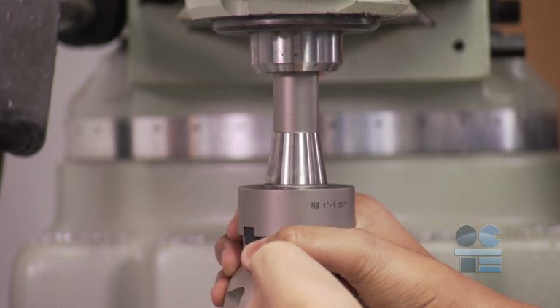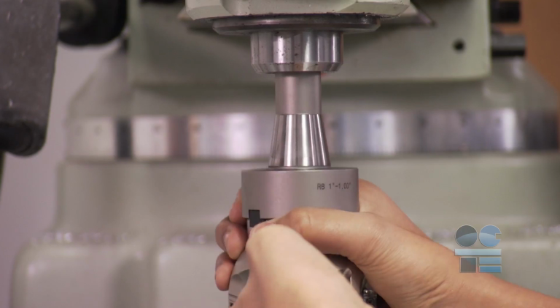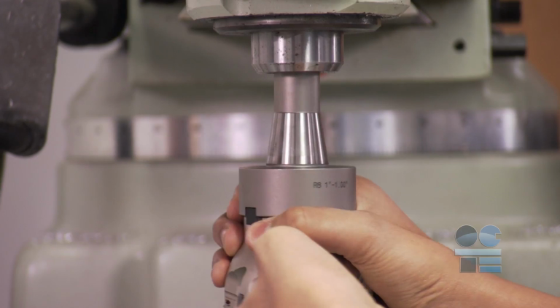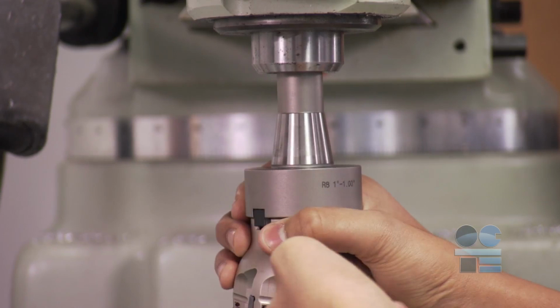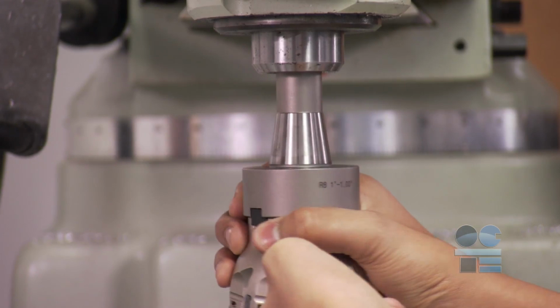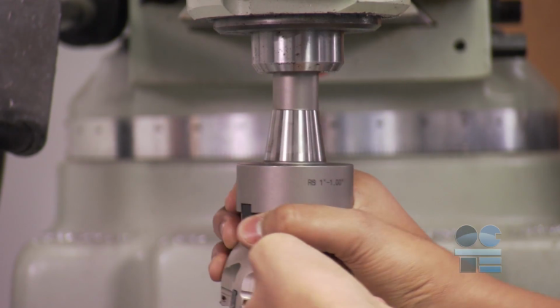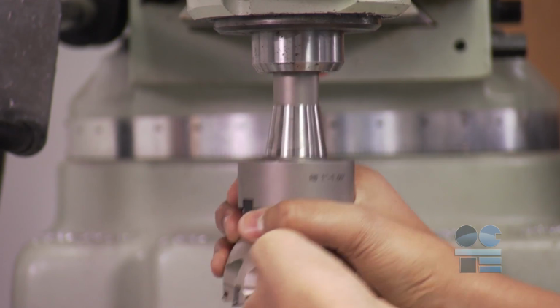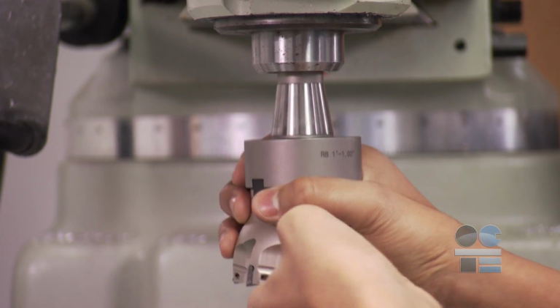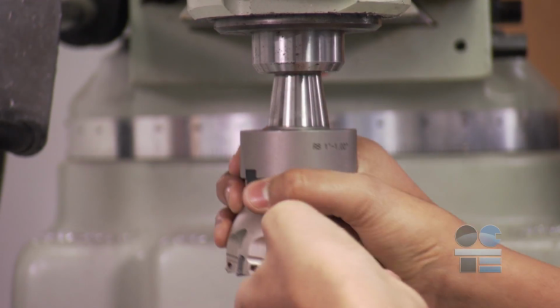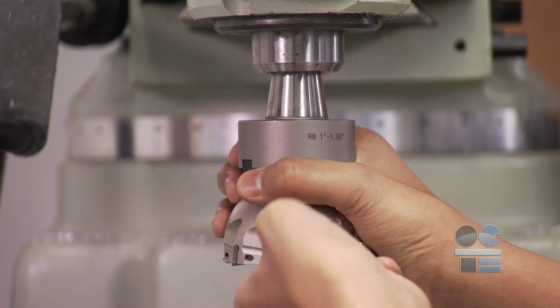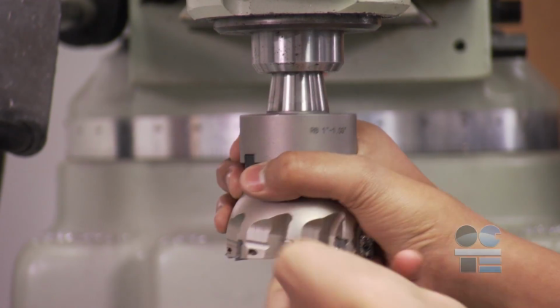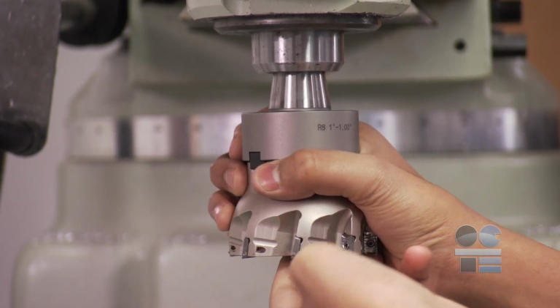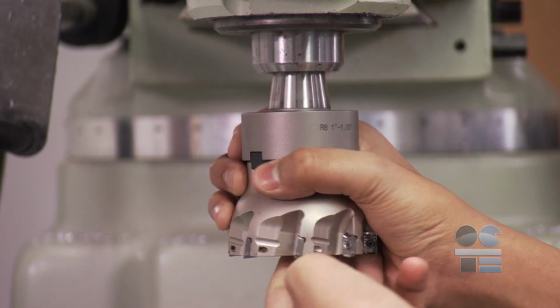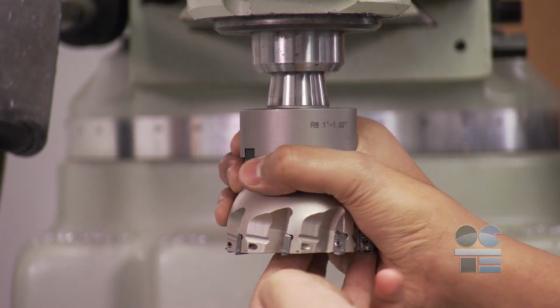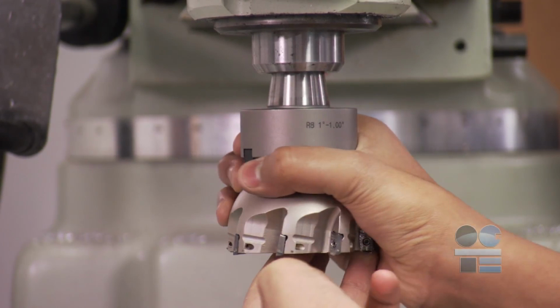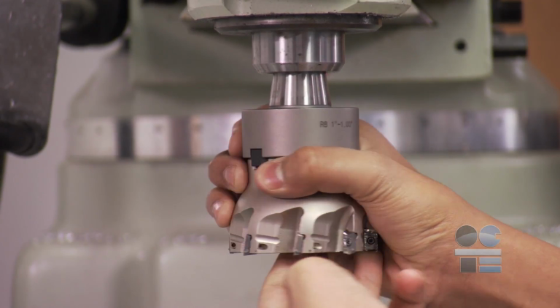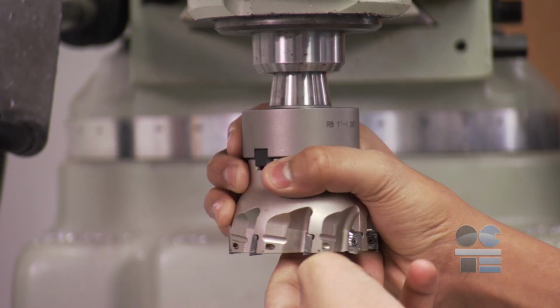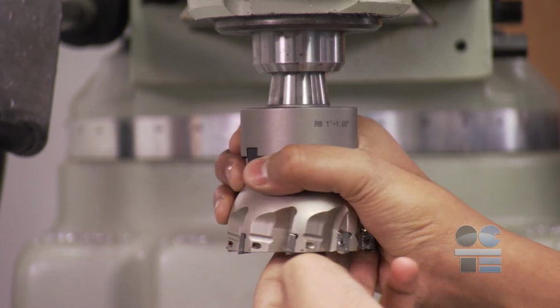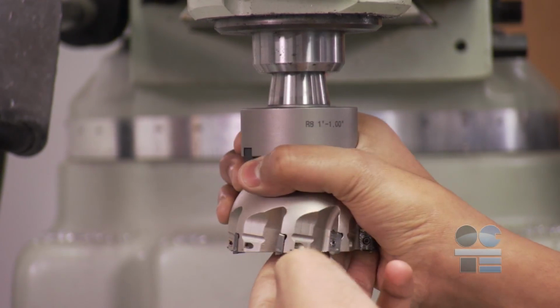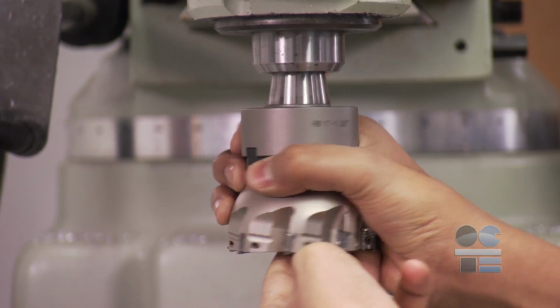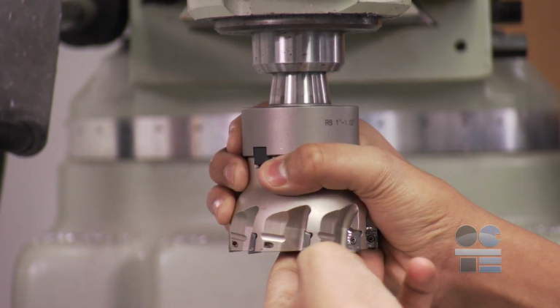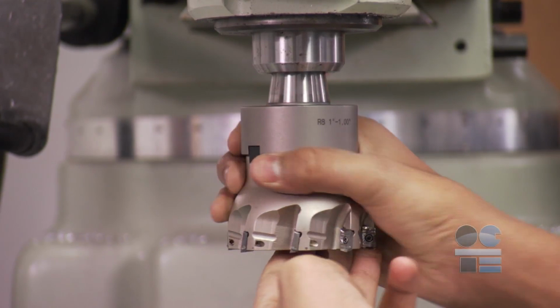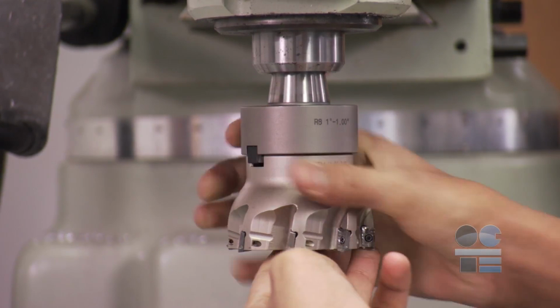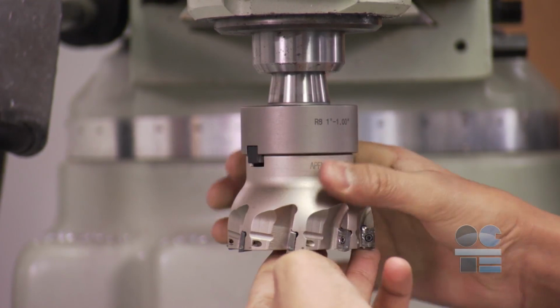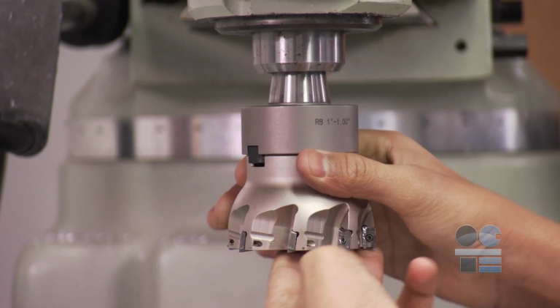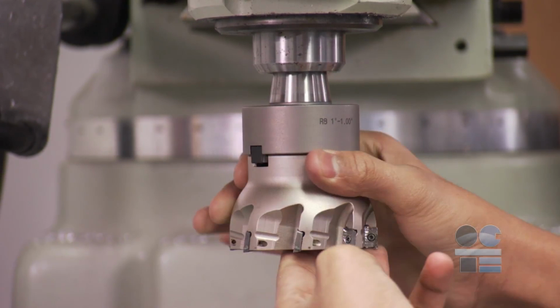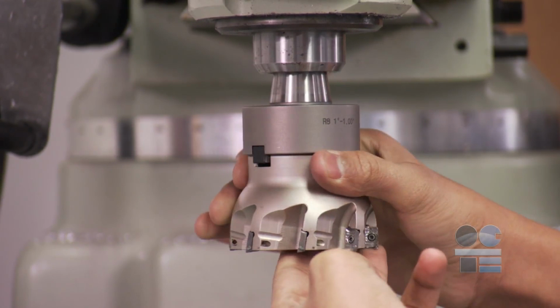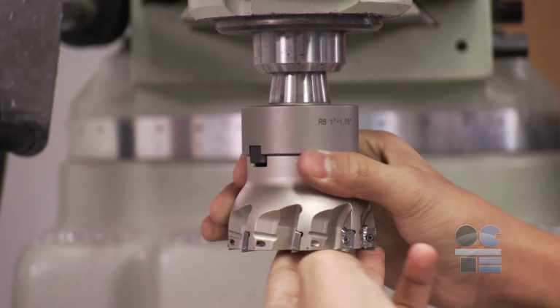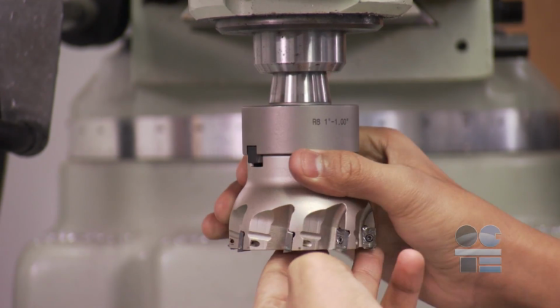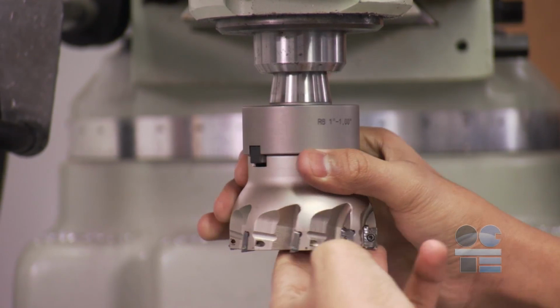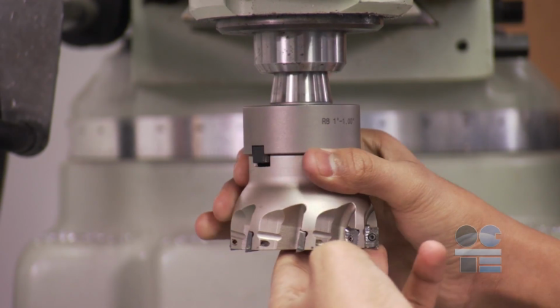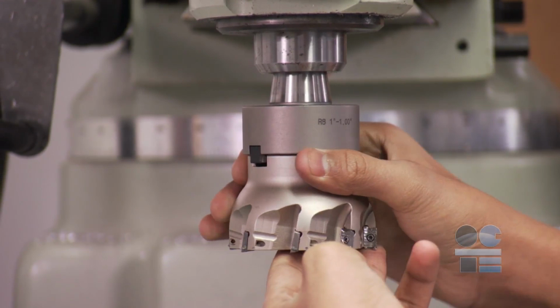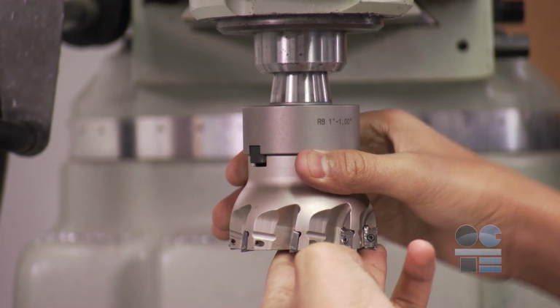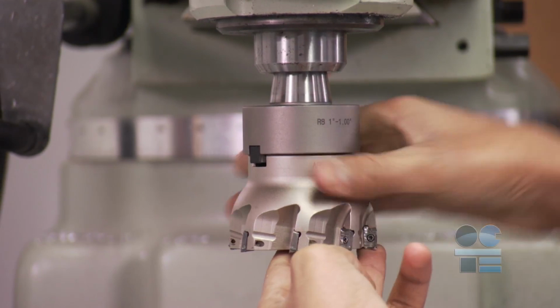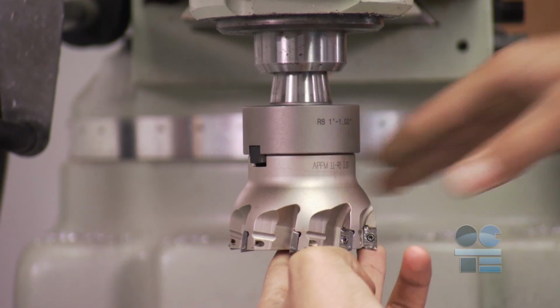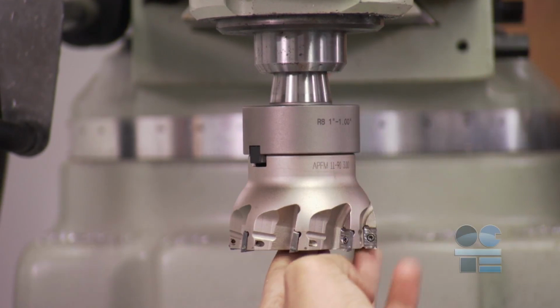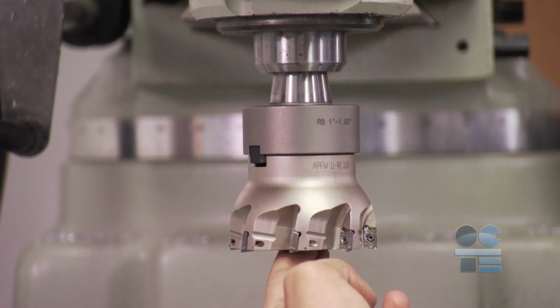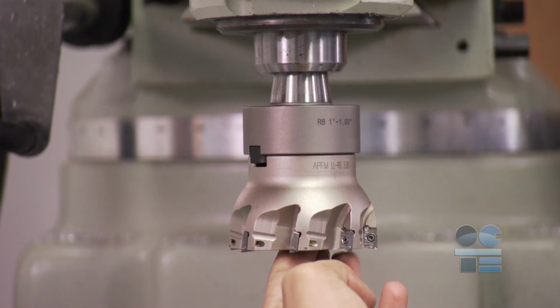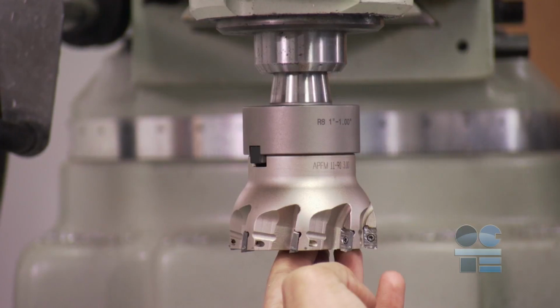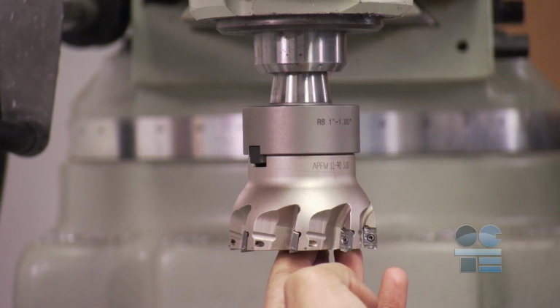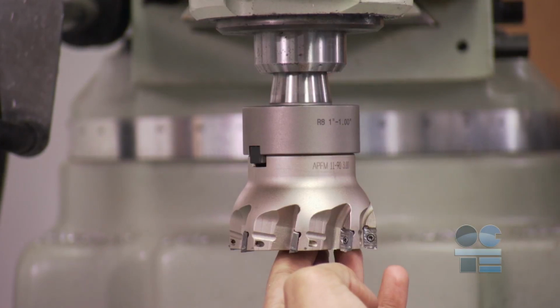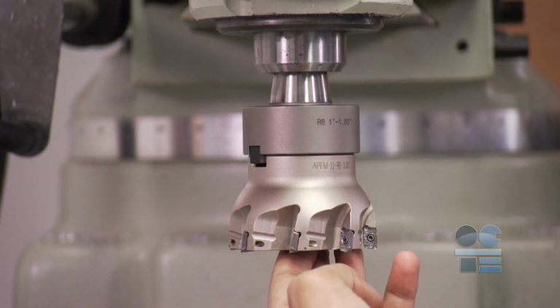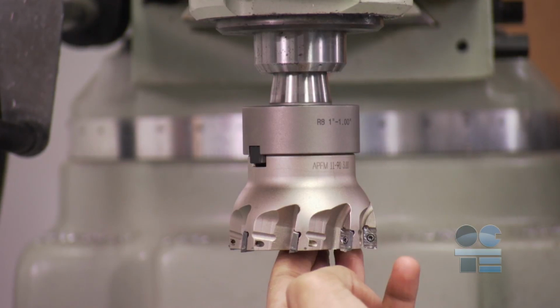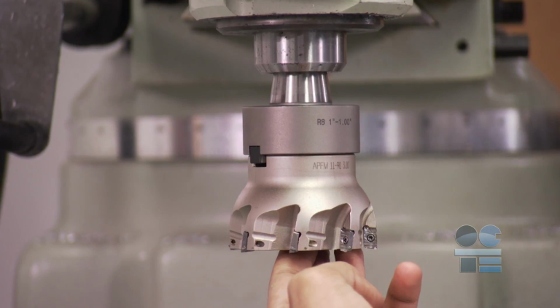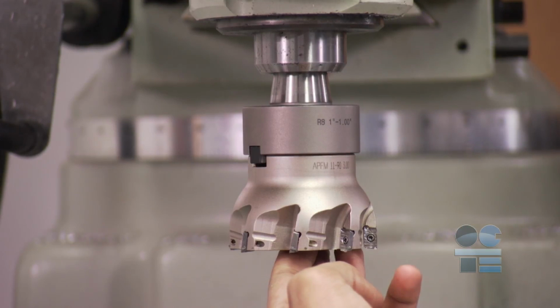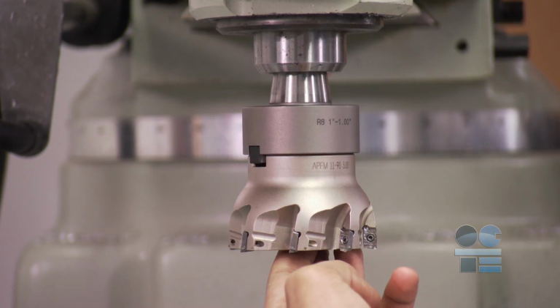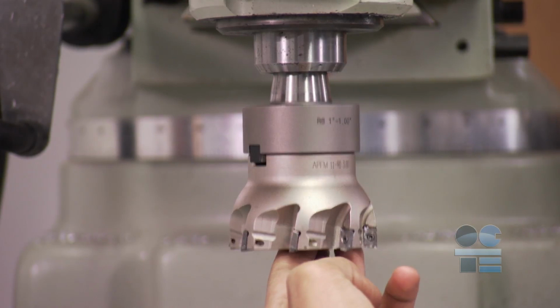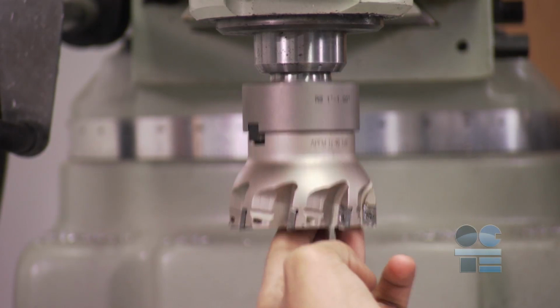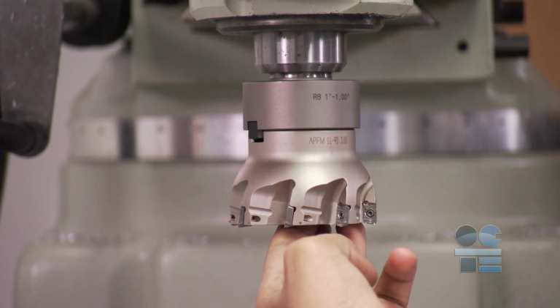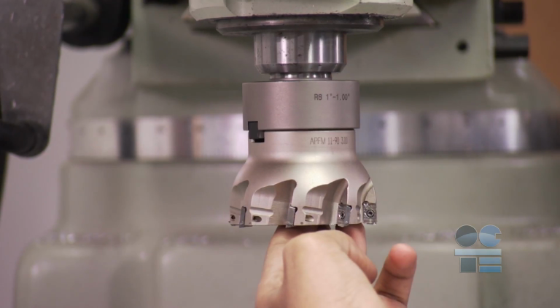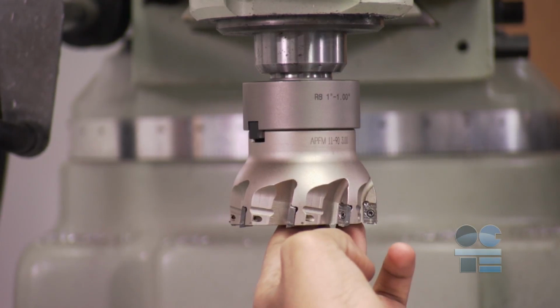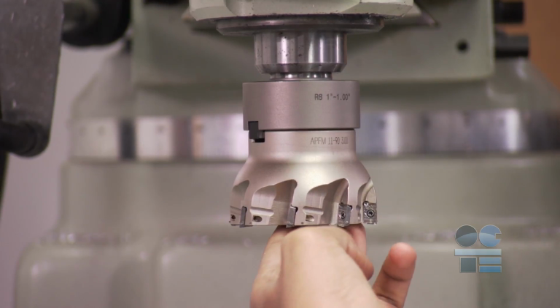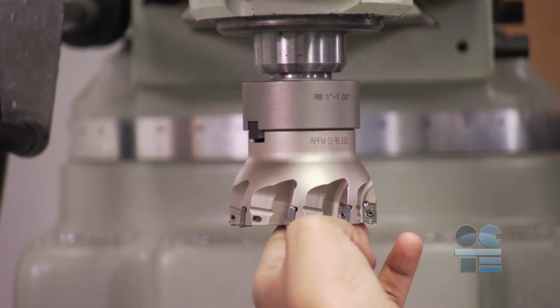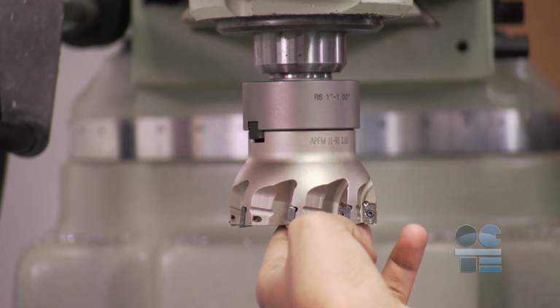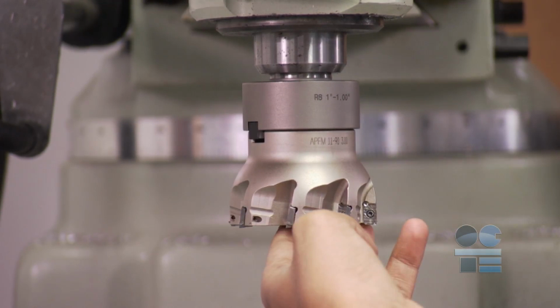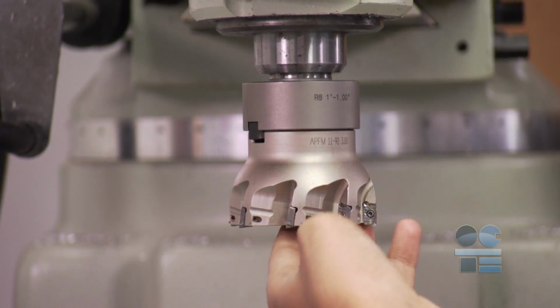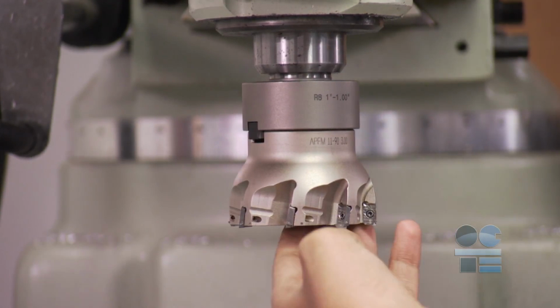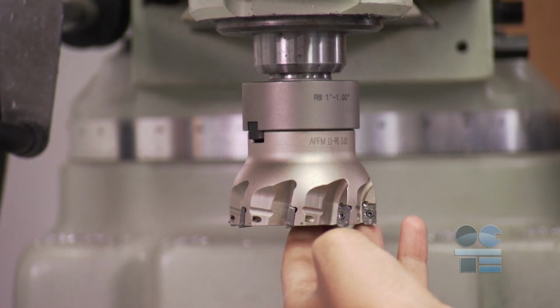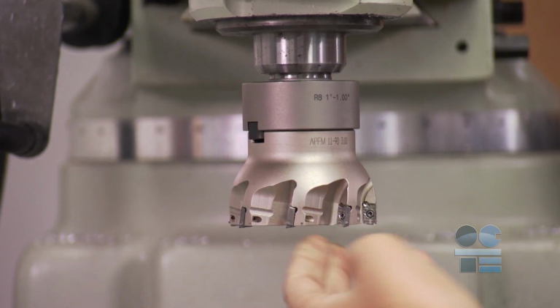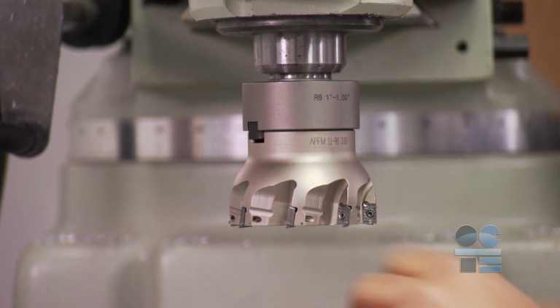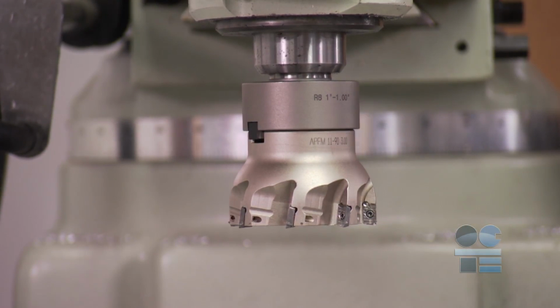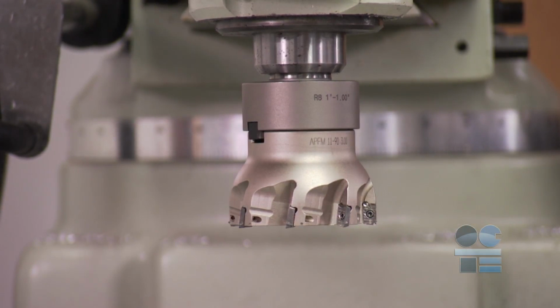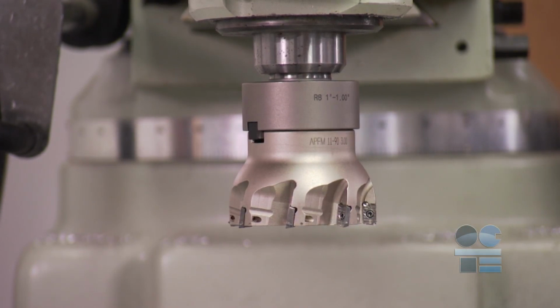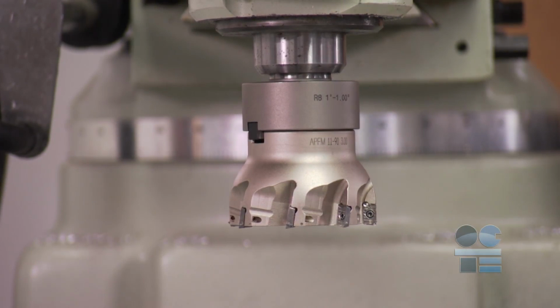Cutting tools such as end mills should be held deep for rigidity. End mills extending too long from the arbor can flex and break under load.